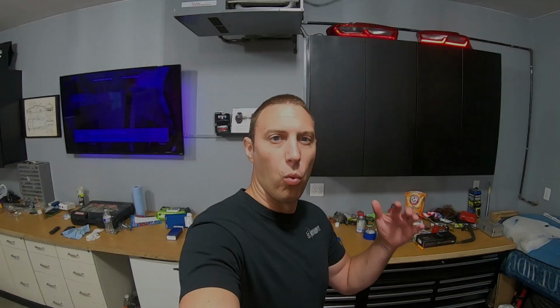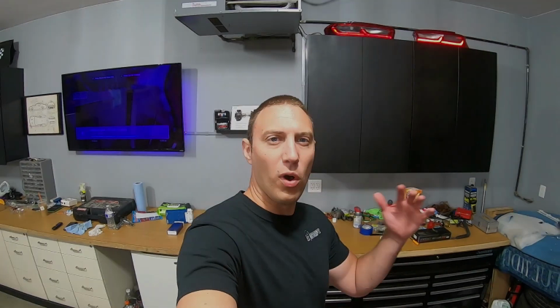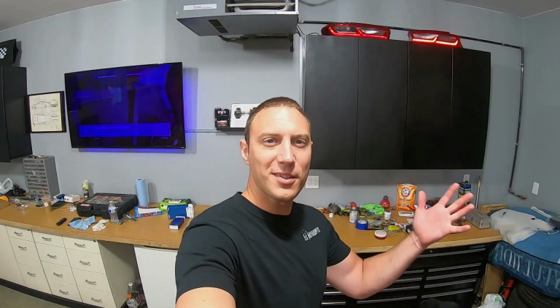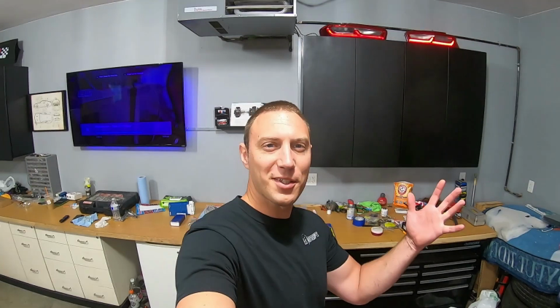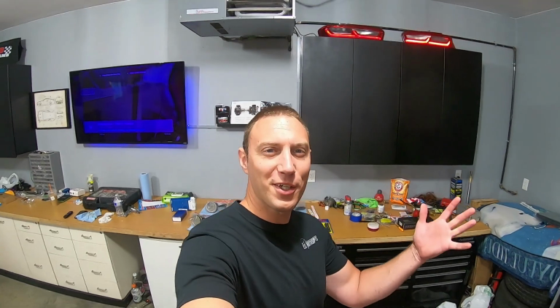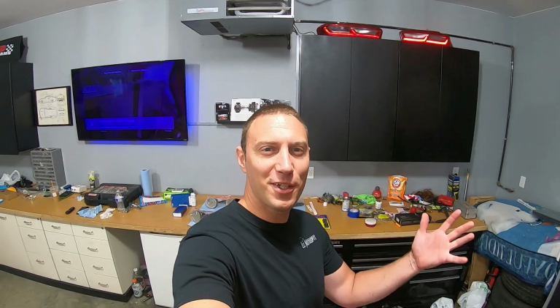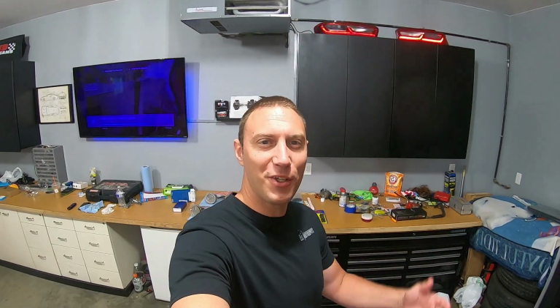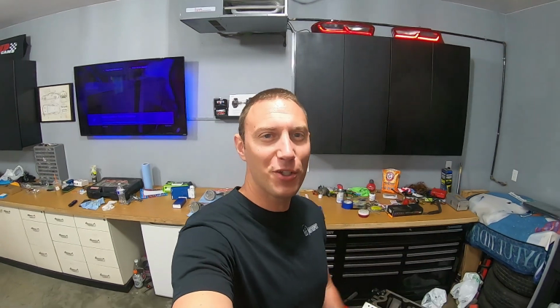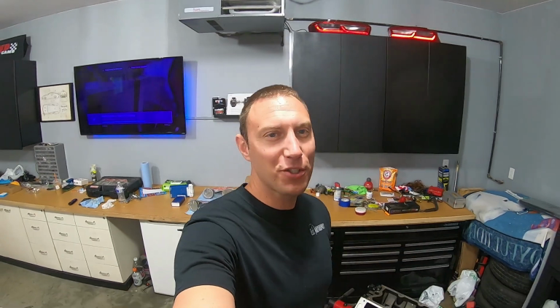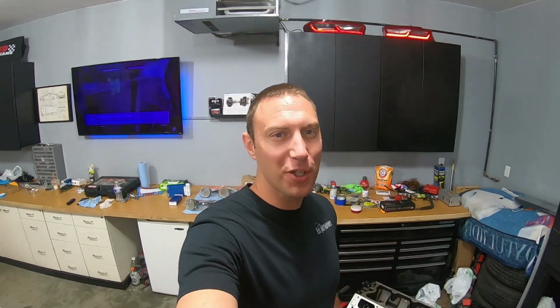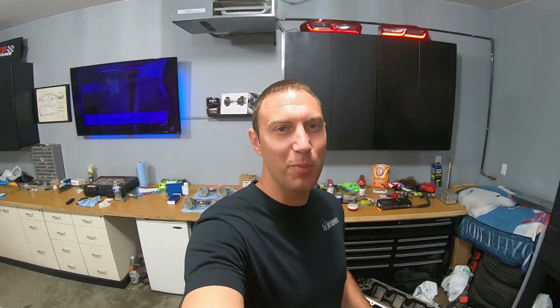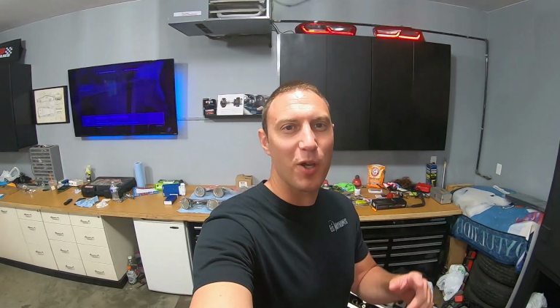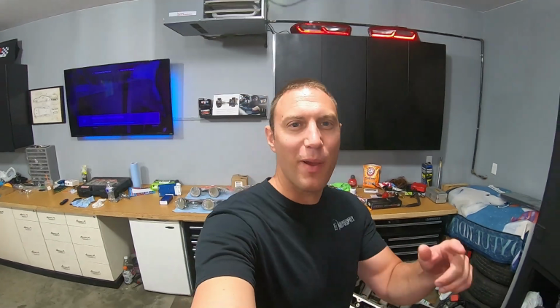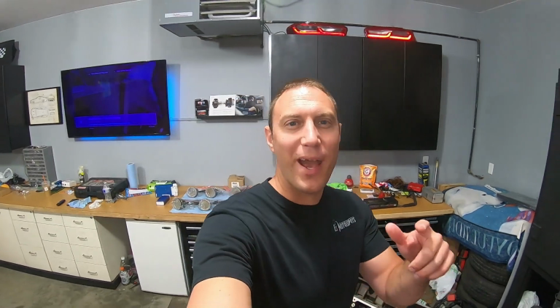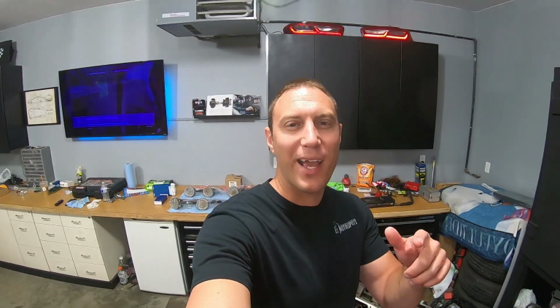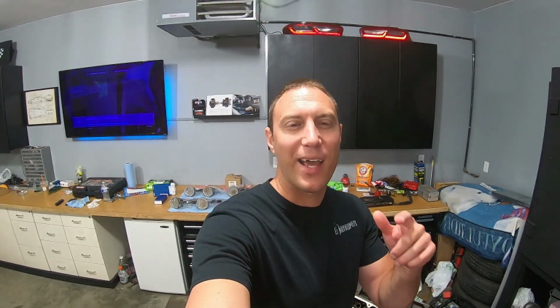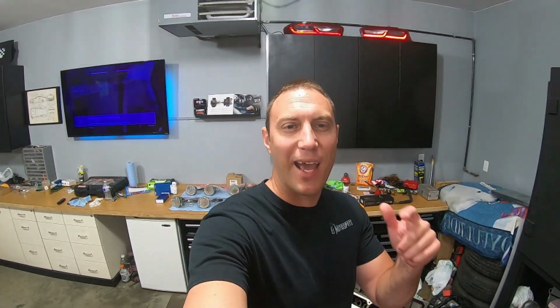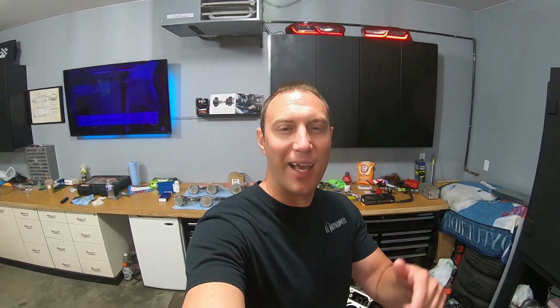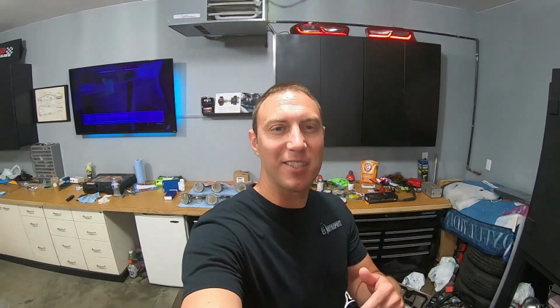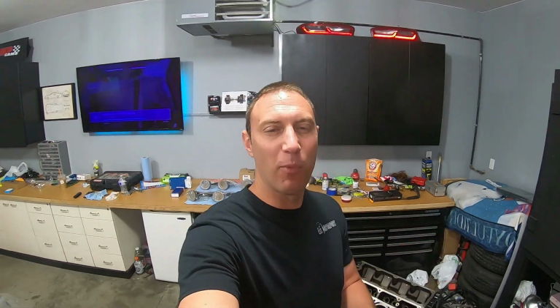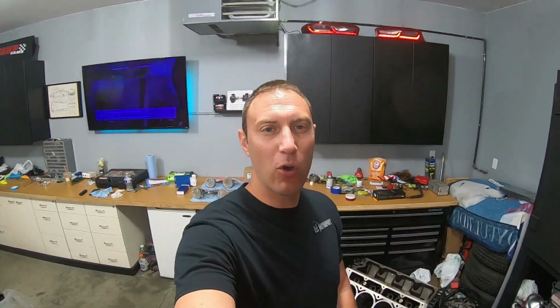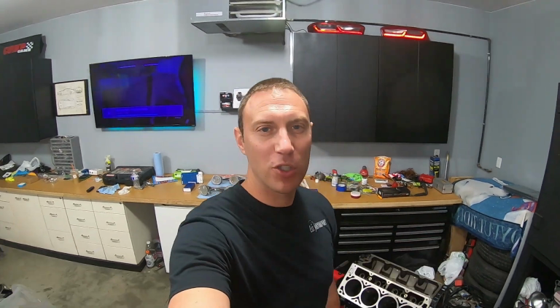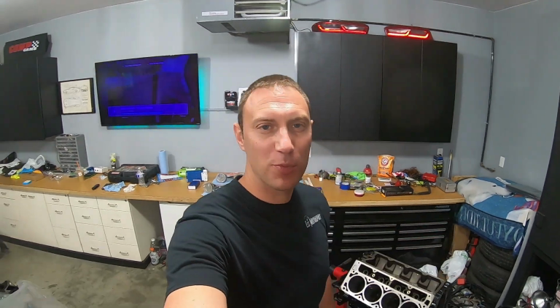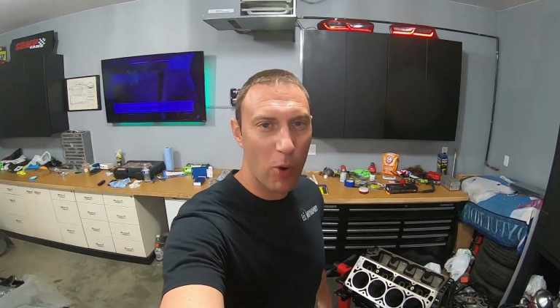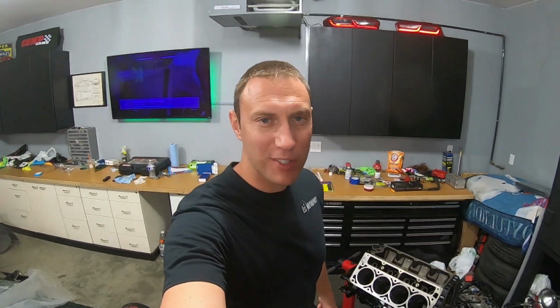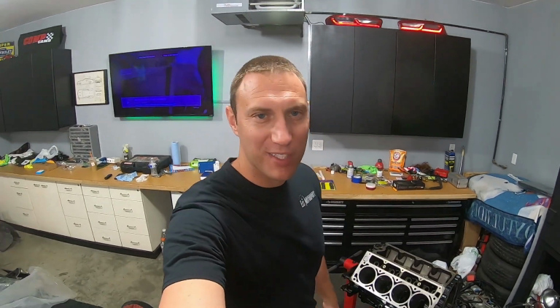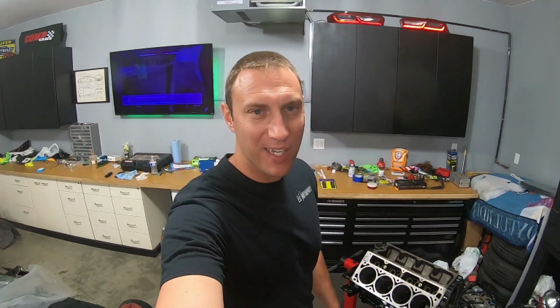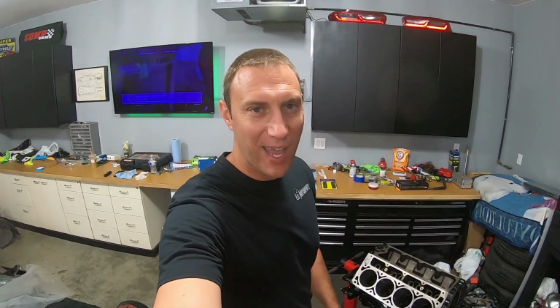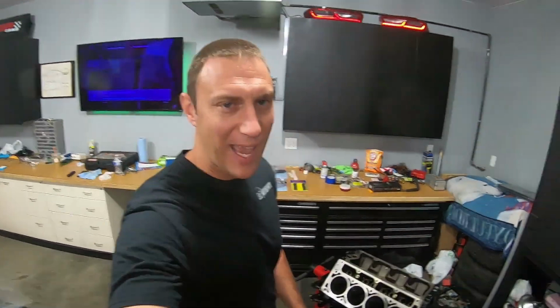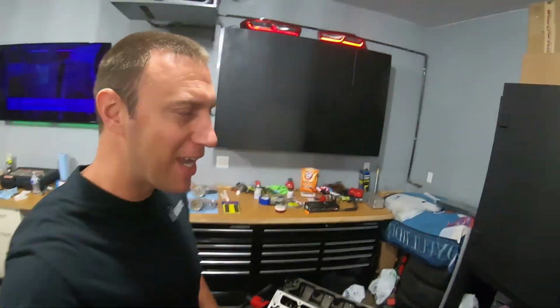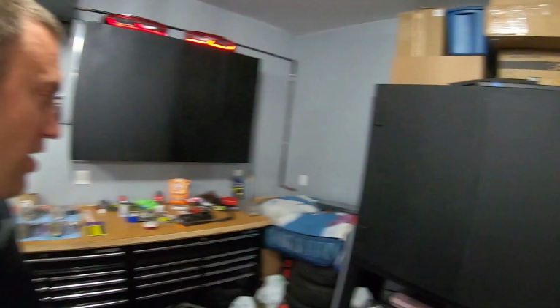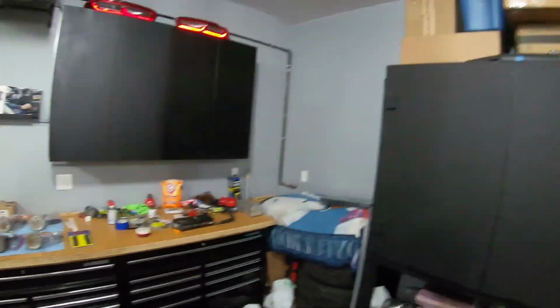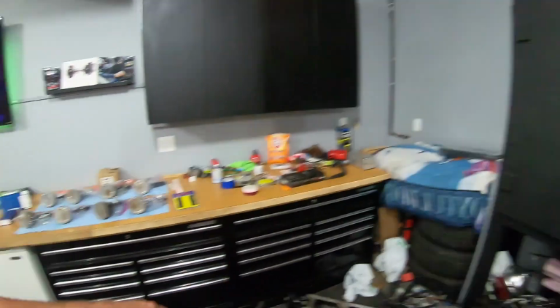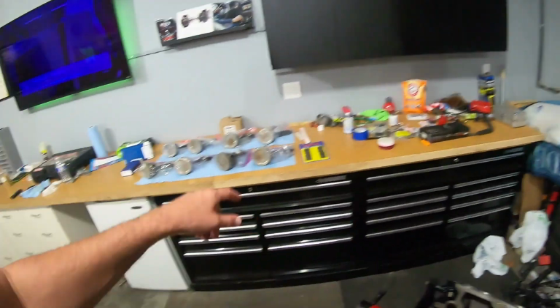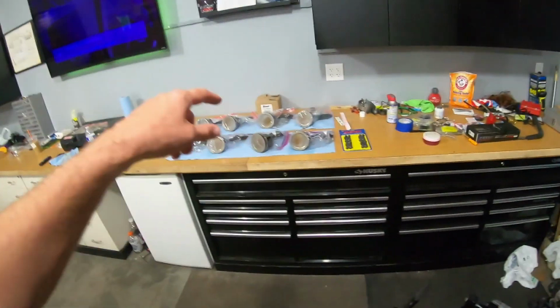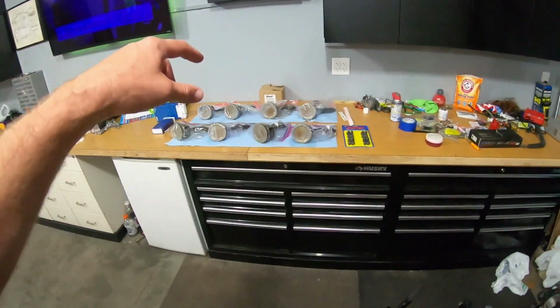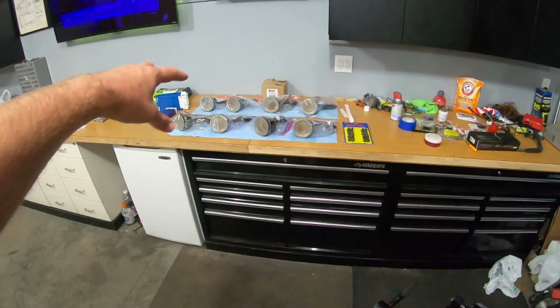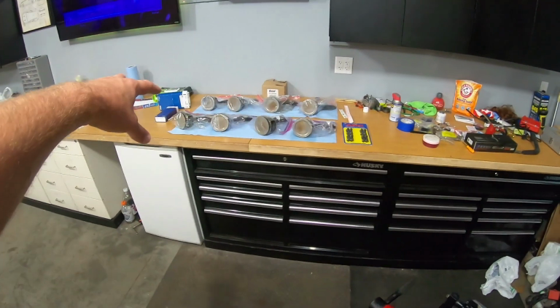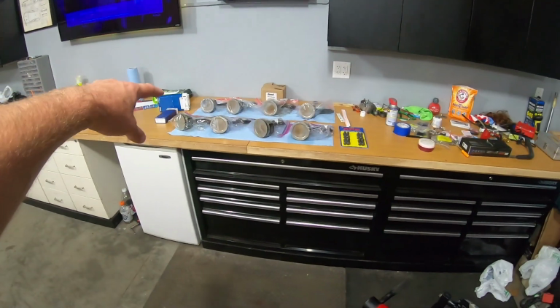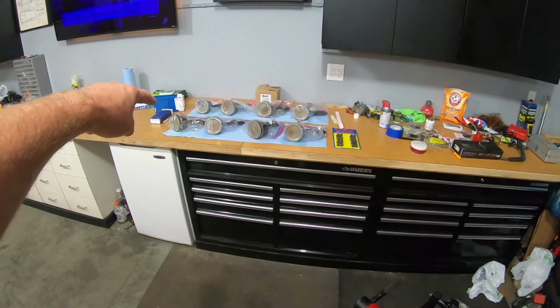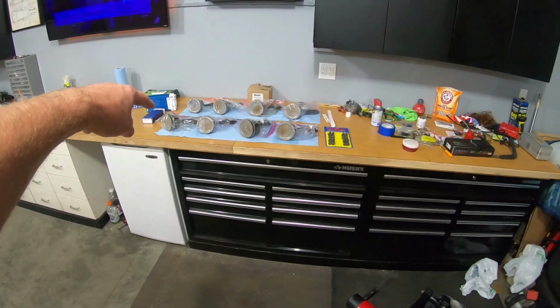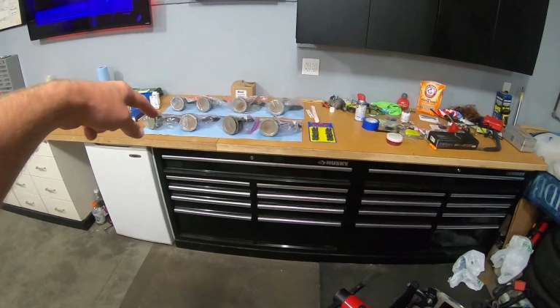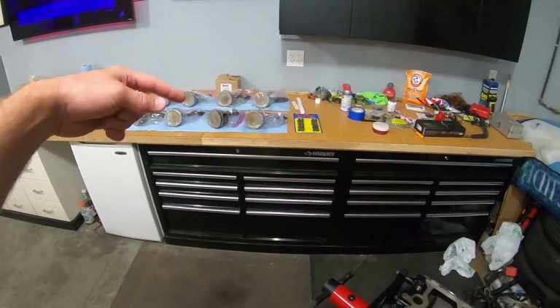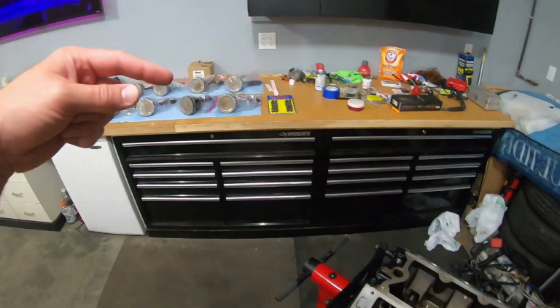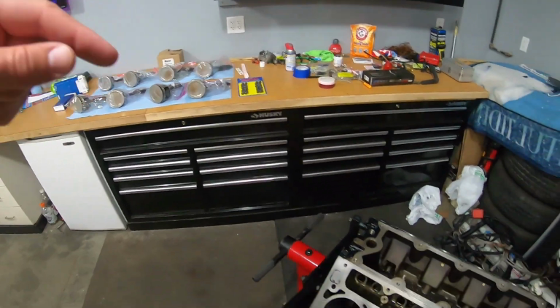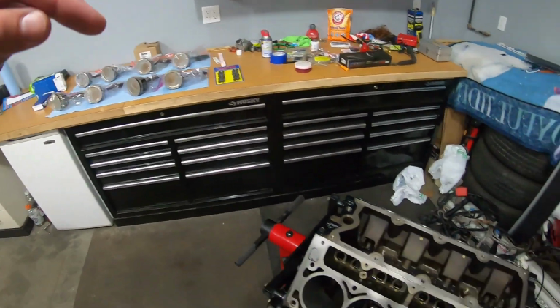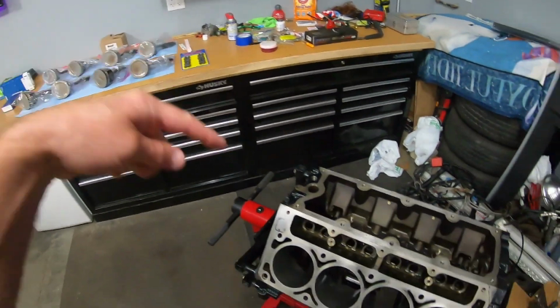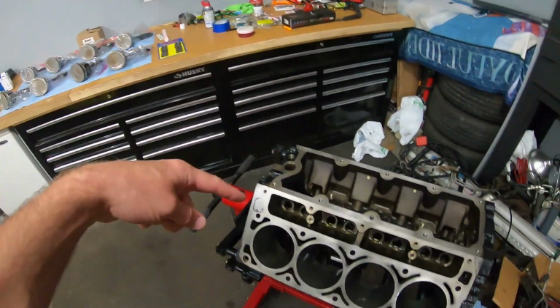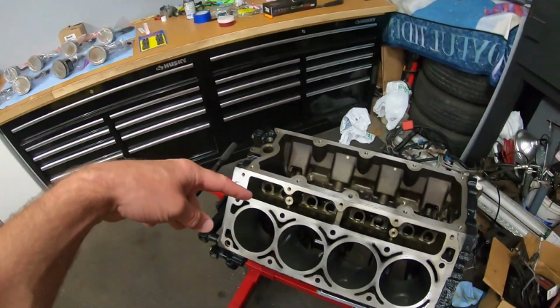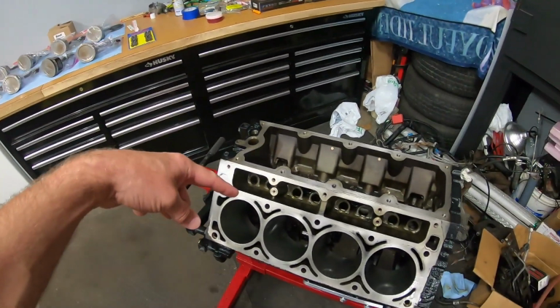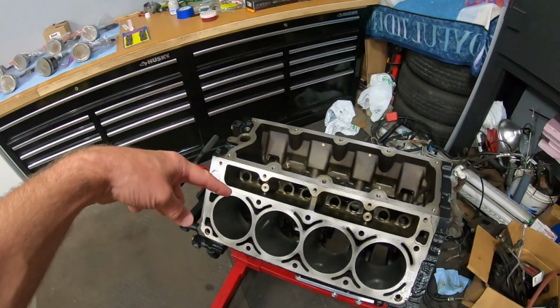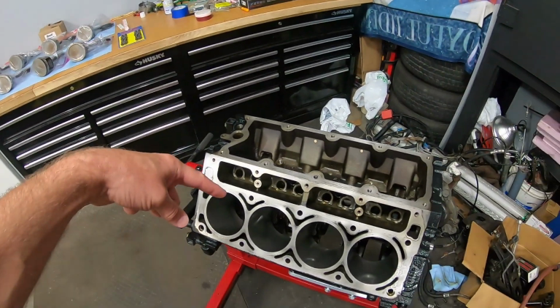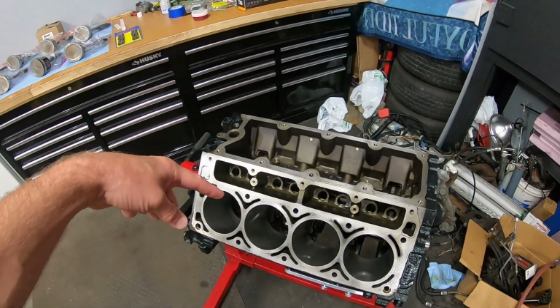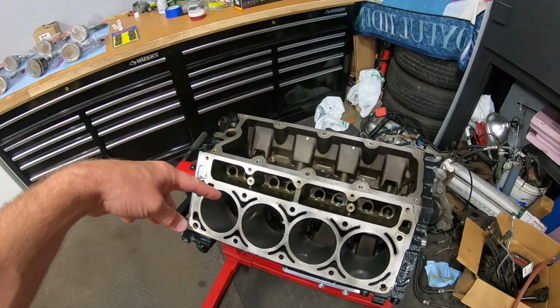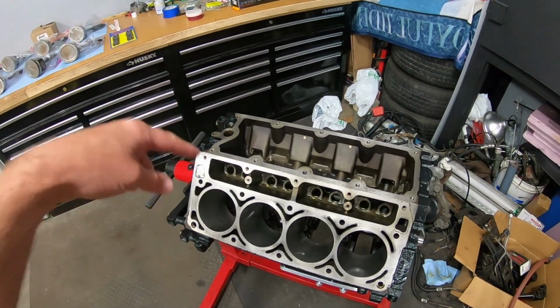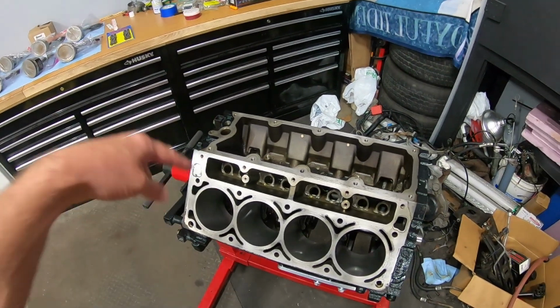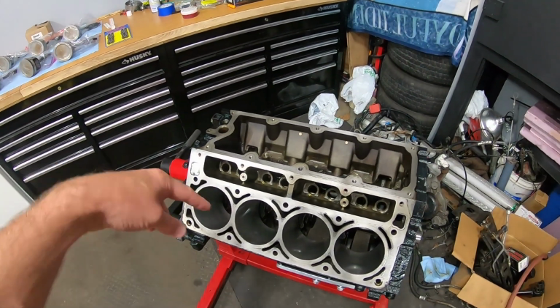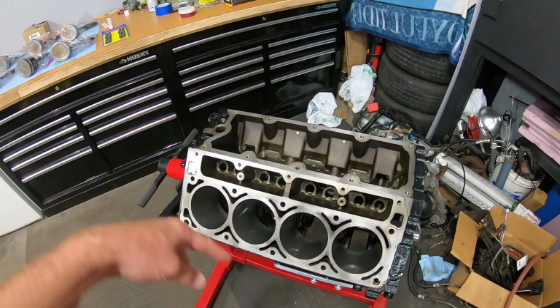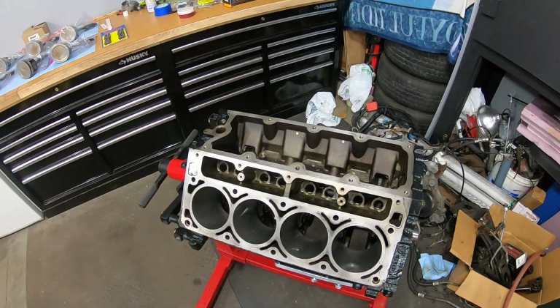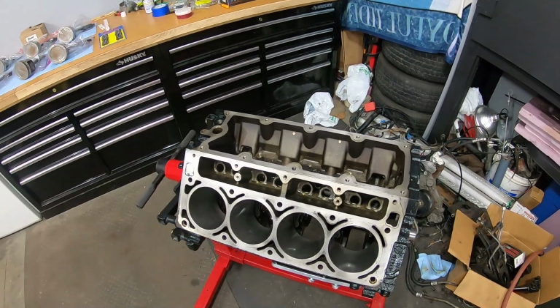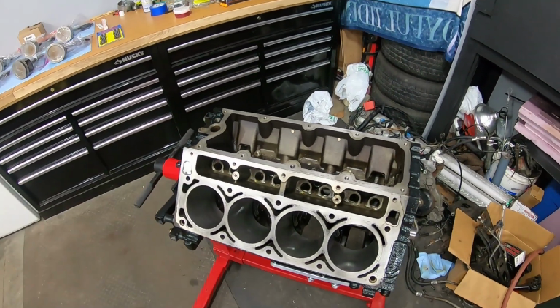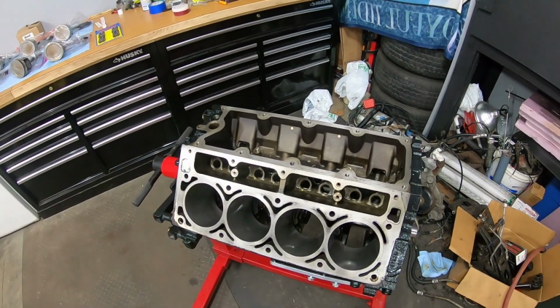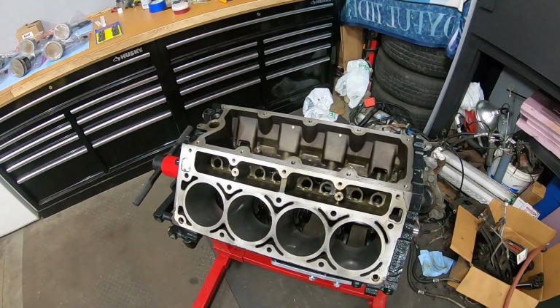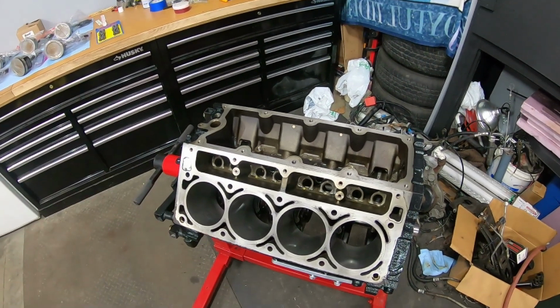What's good YouTube? You're back on S Motorsports. Today we're going to be slamming the pistons into the 6.0 LS build.